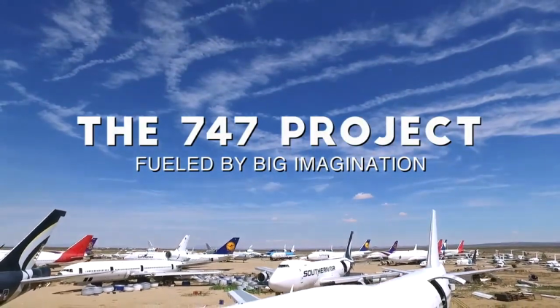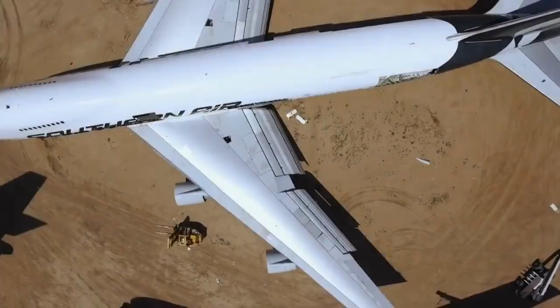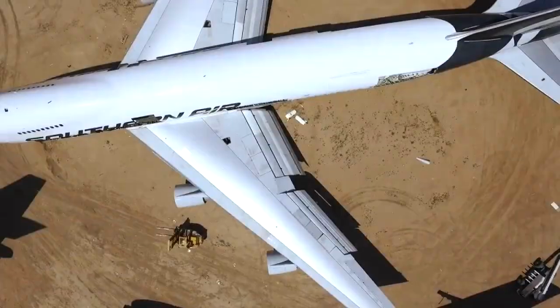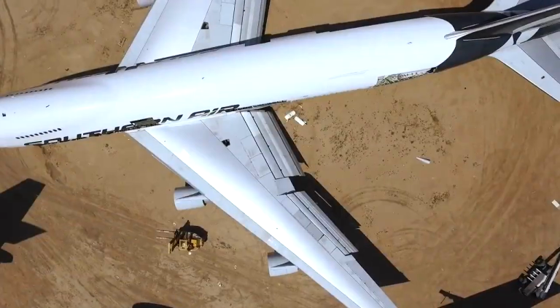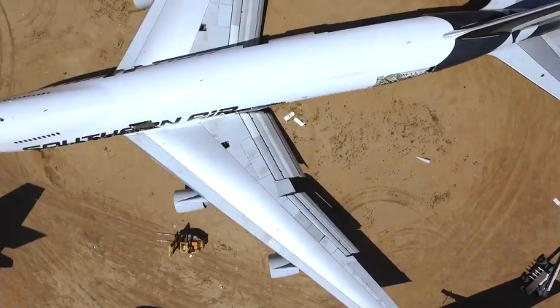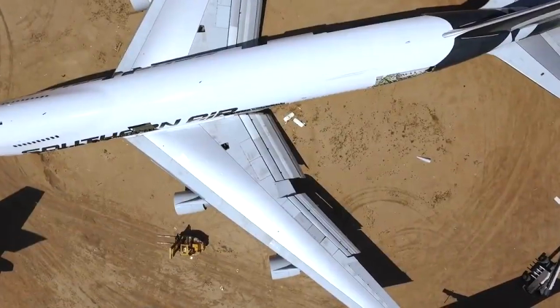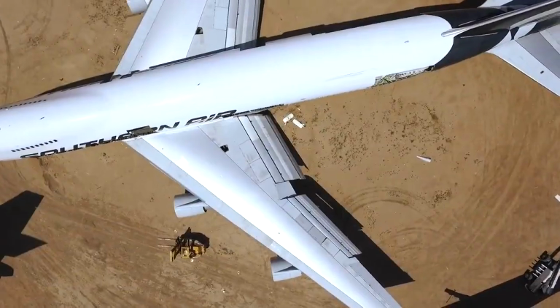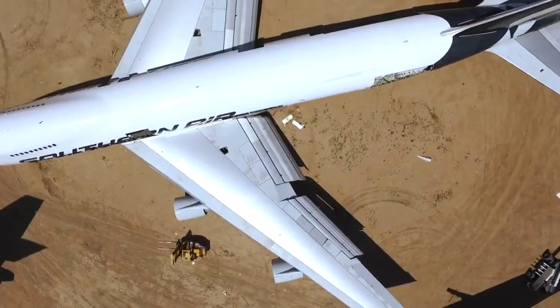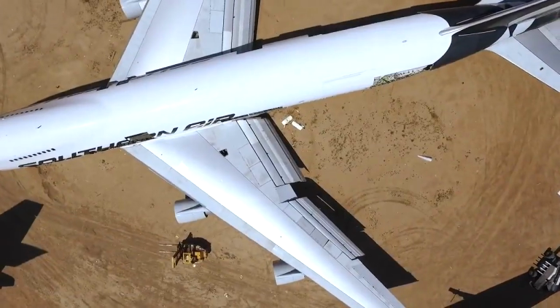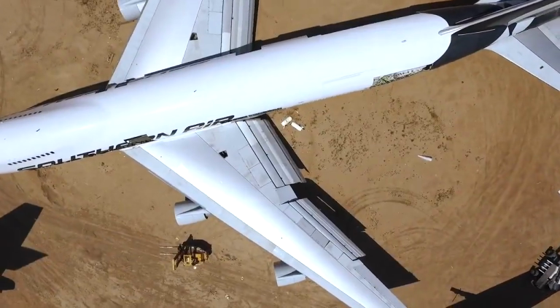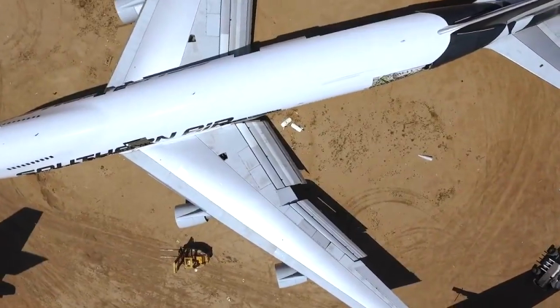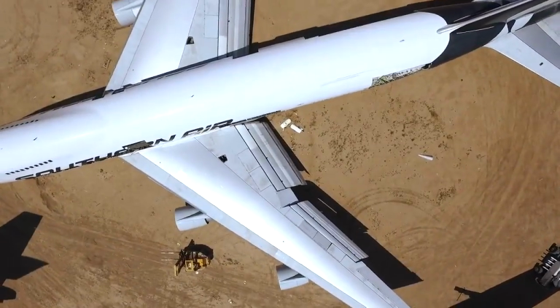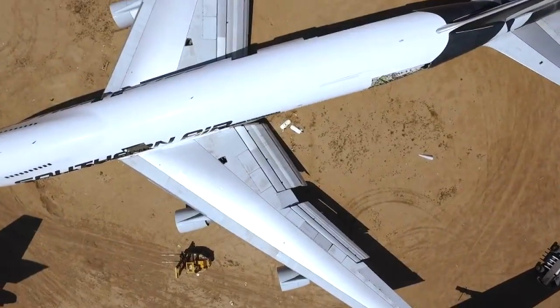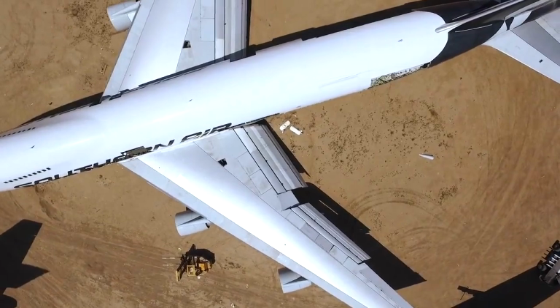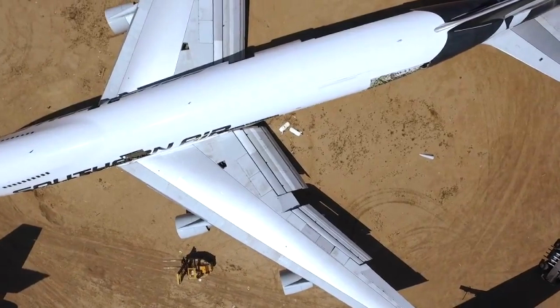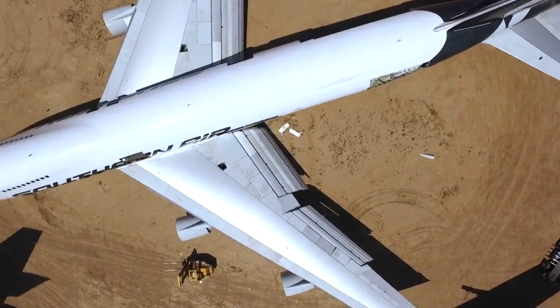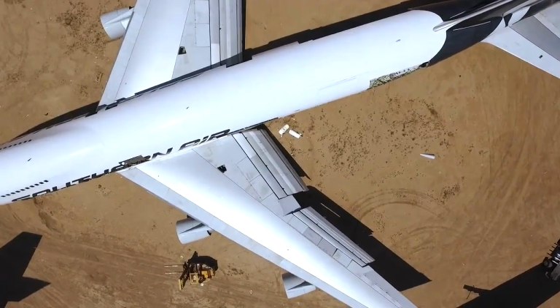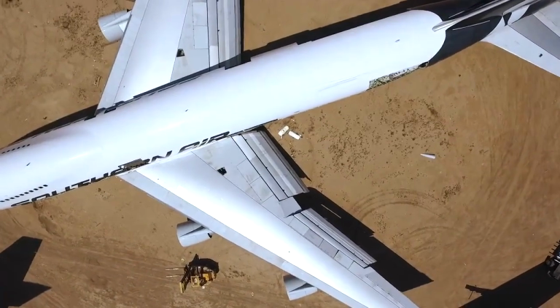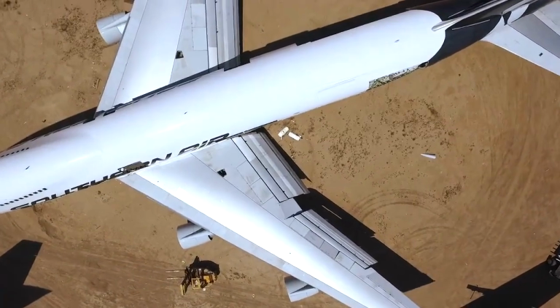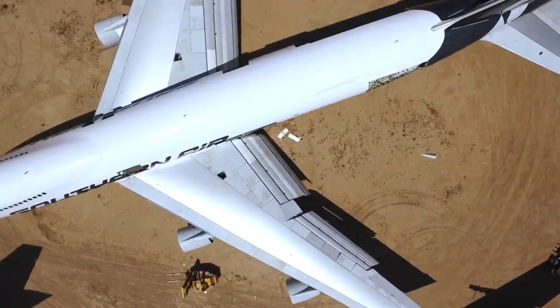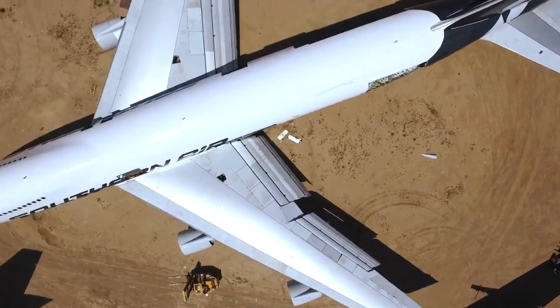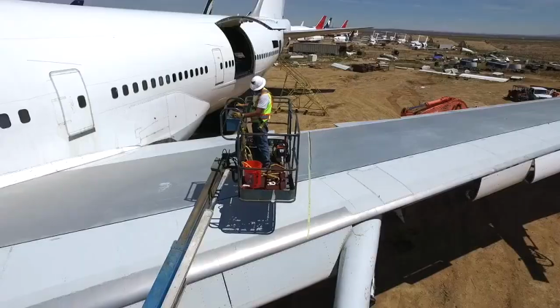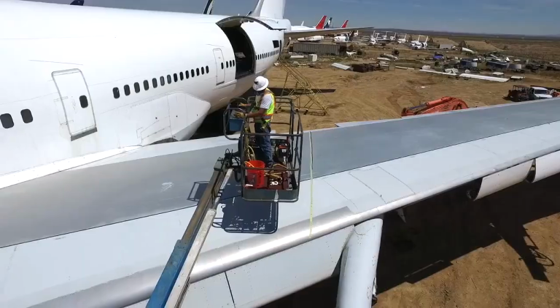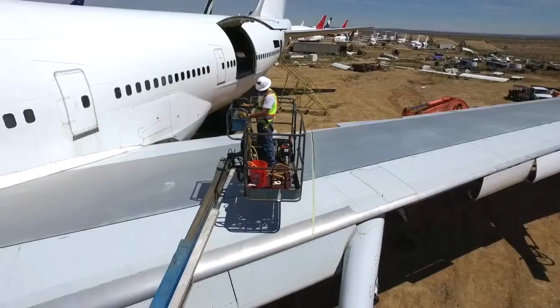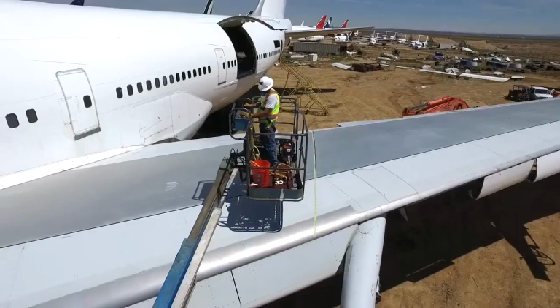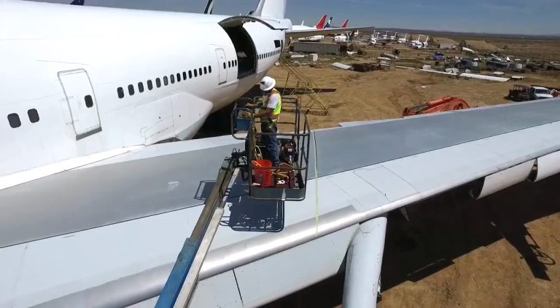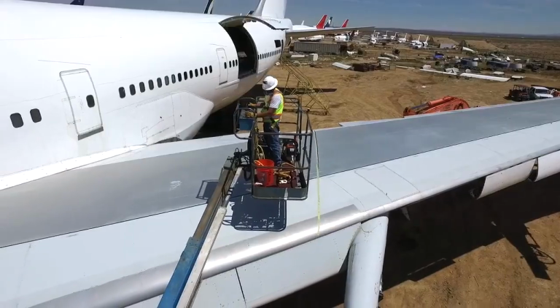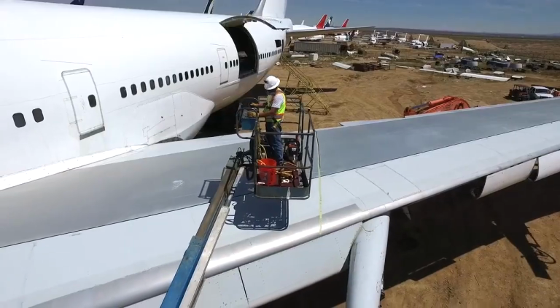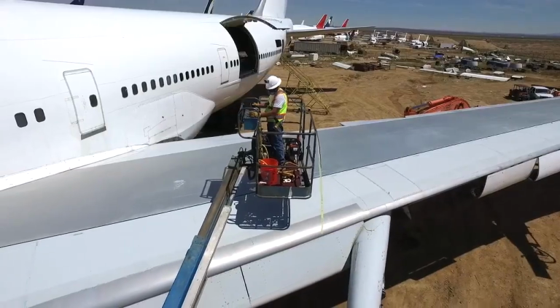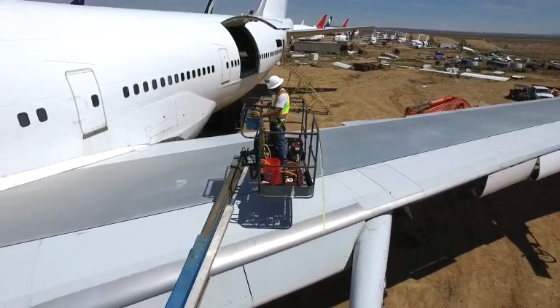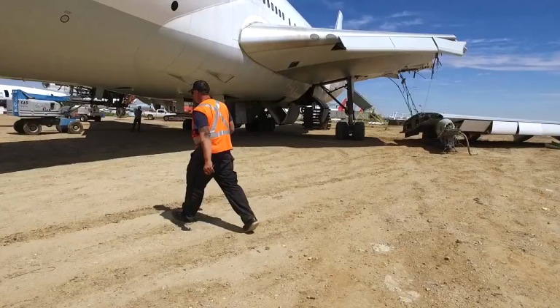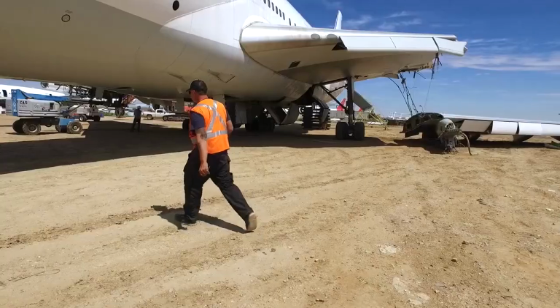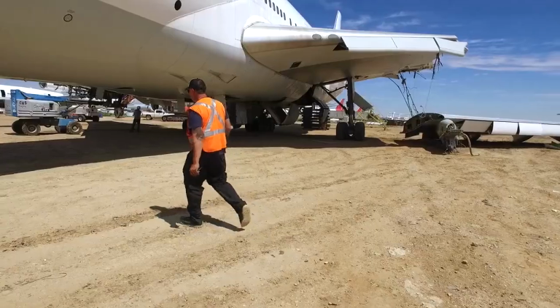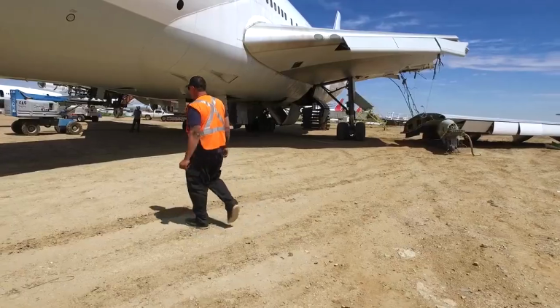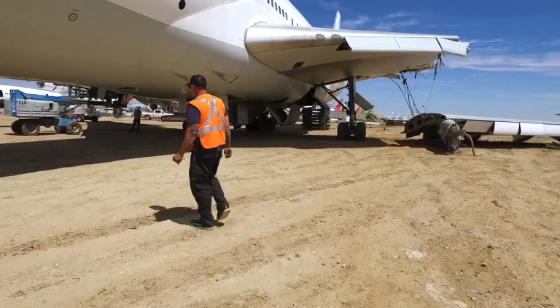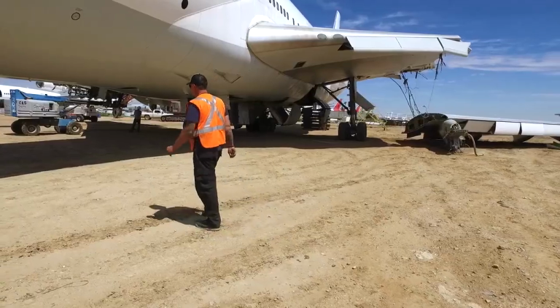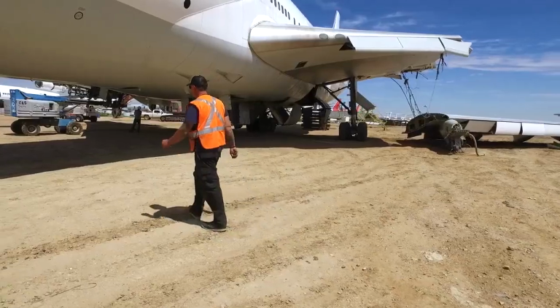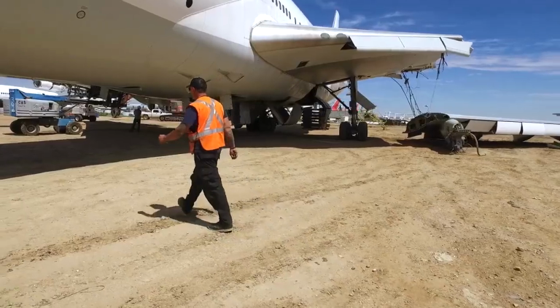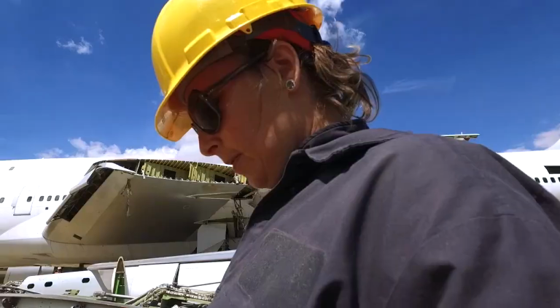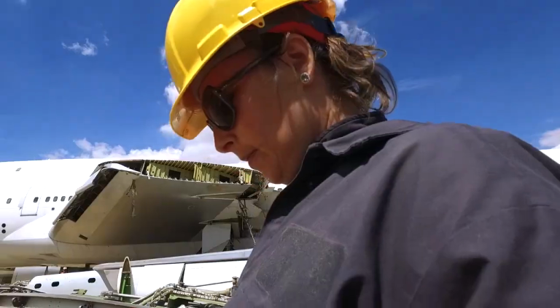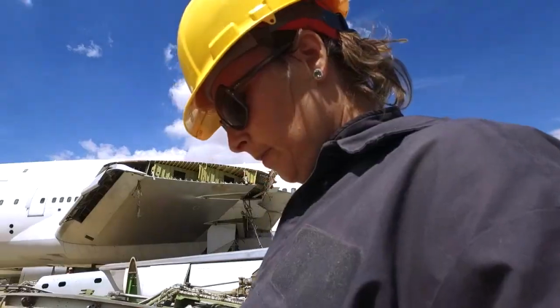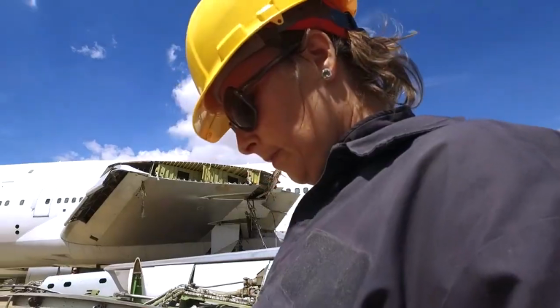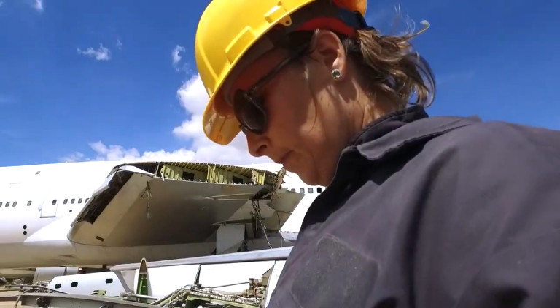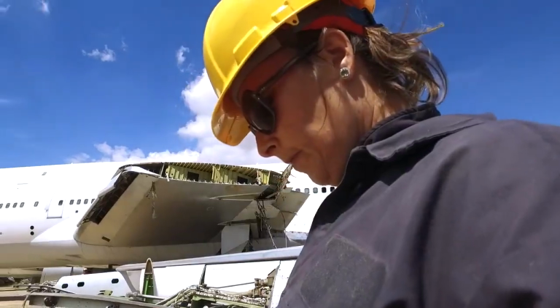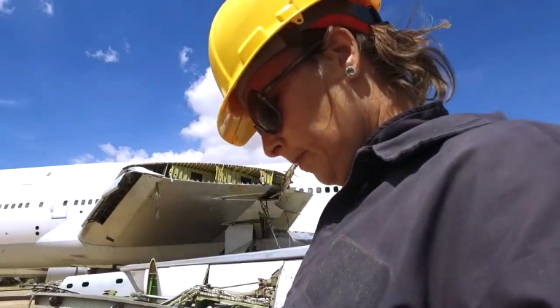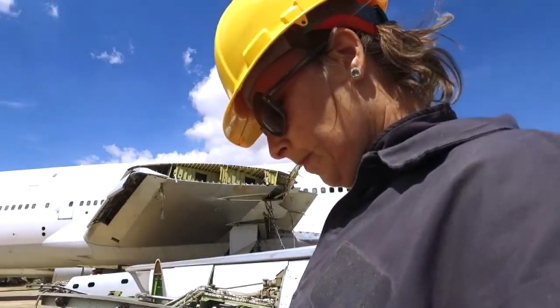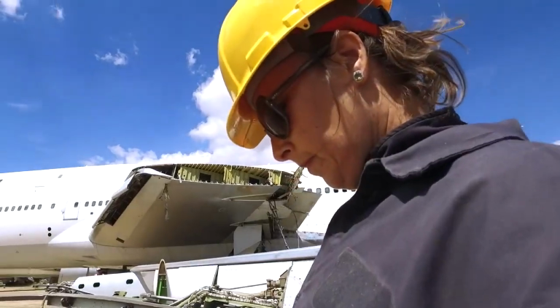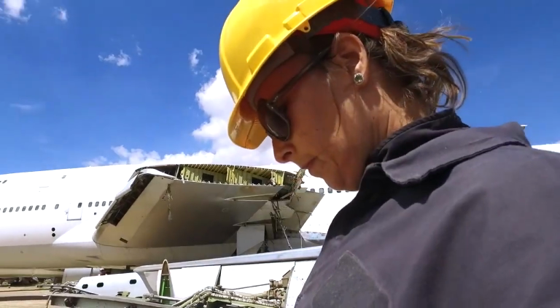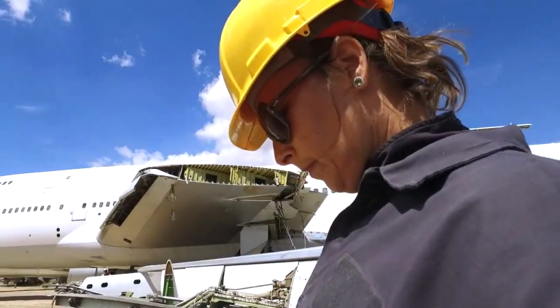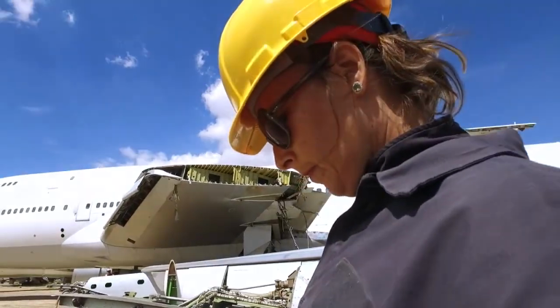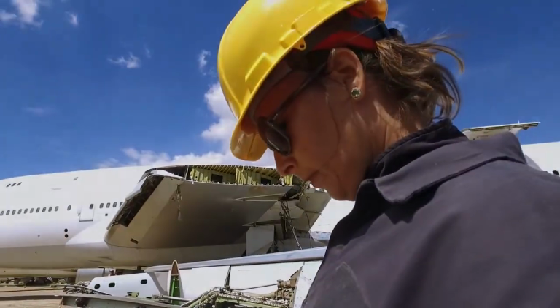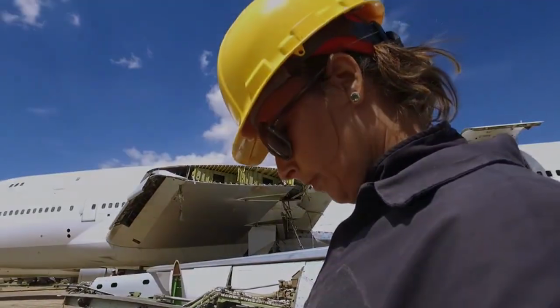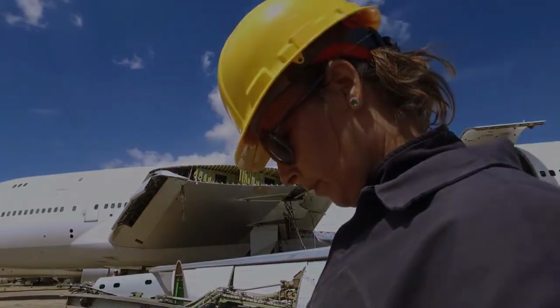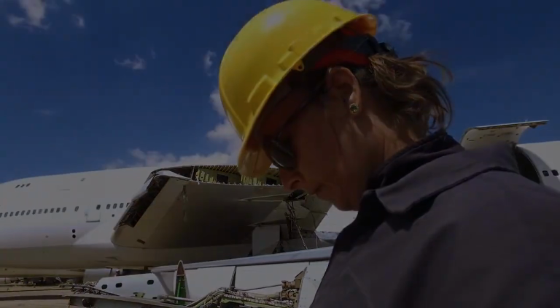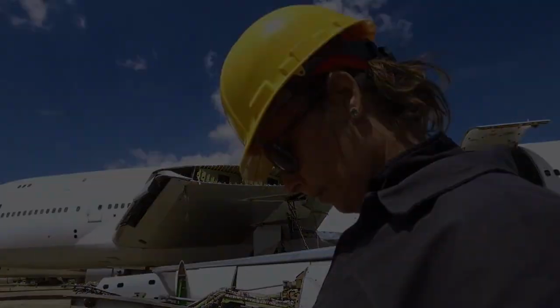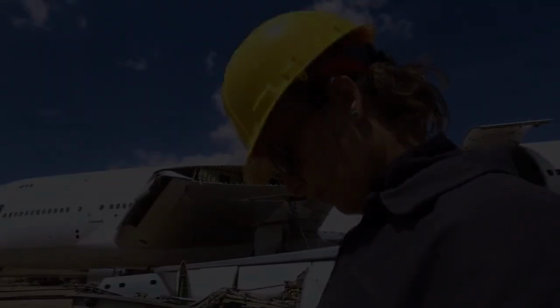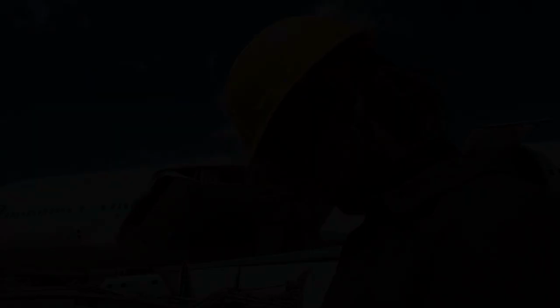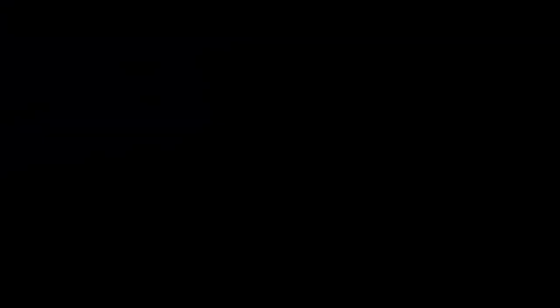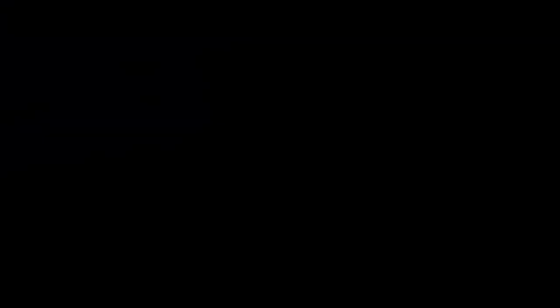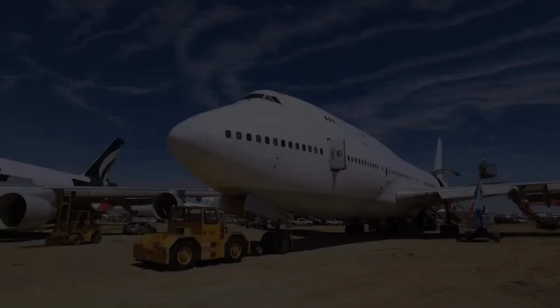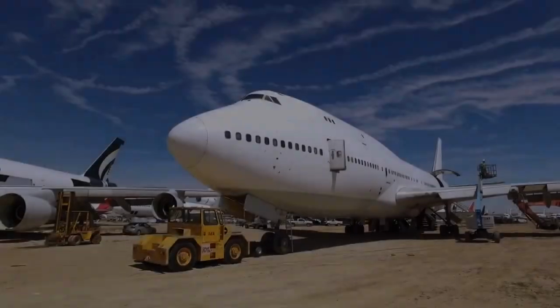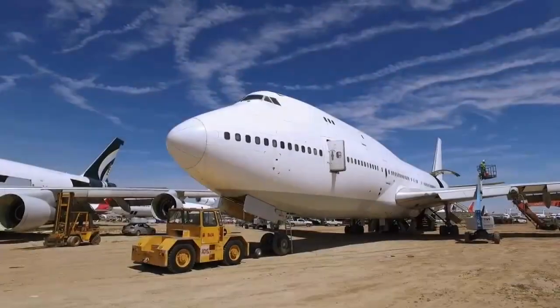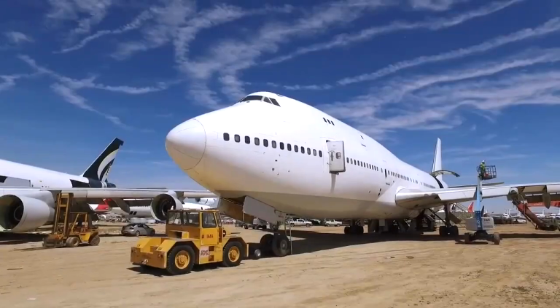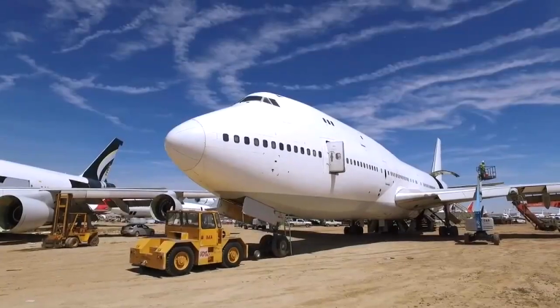Hi, it's Kent with Big Imagination. We're here at the Mojave Air and Space Board where volunteers have been working all year to prepare for takeoff.